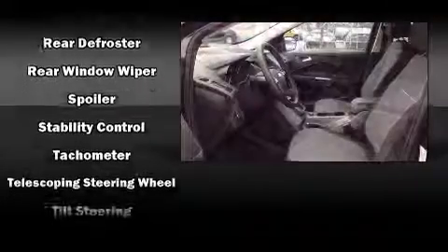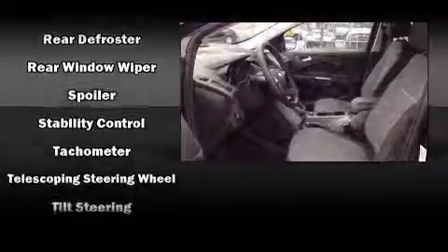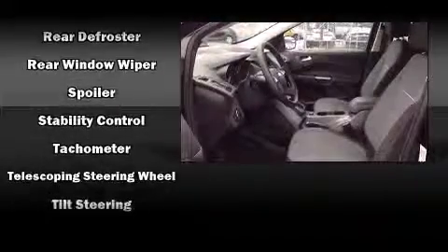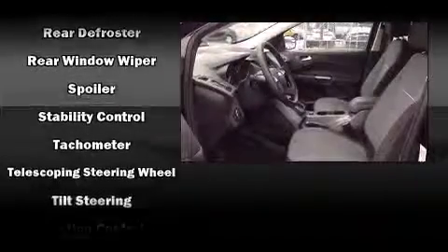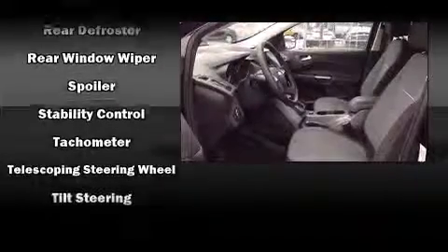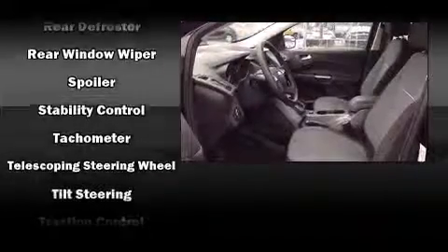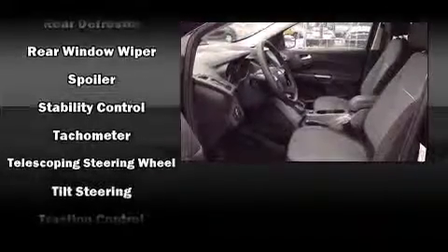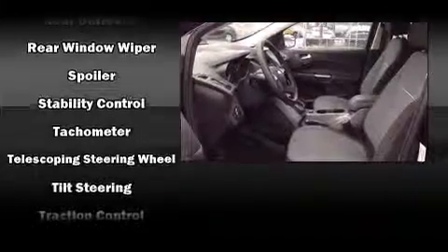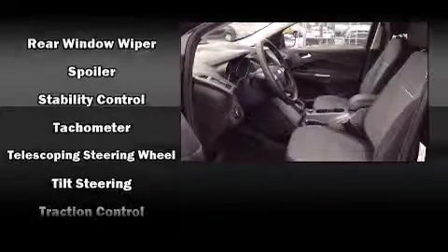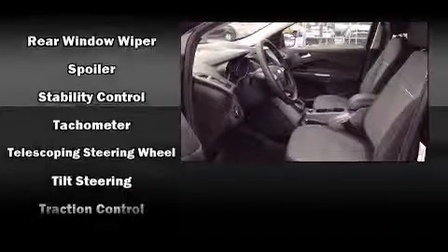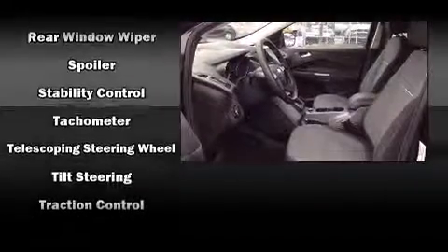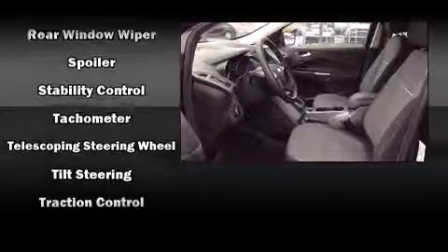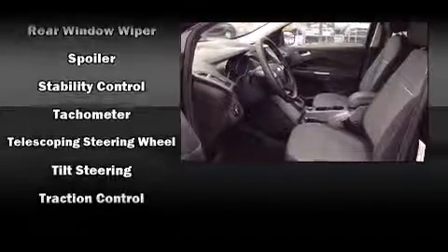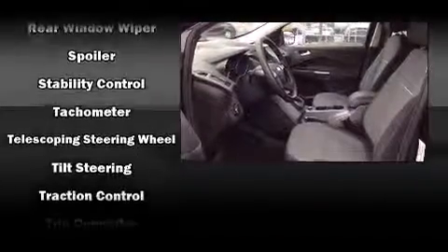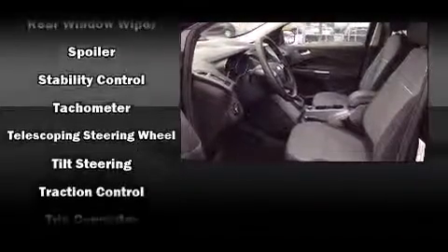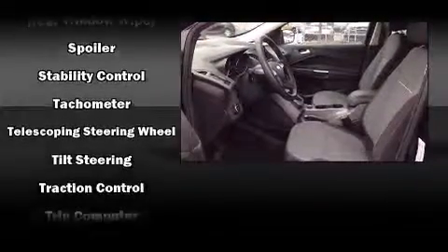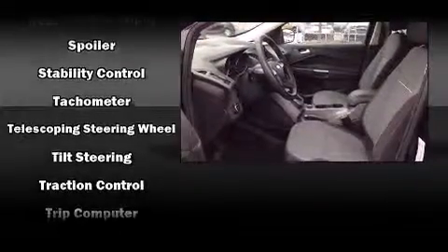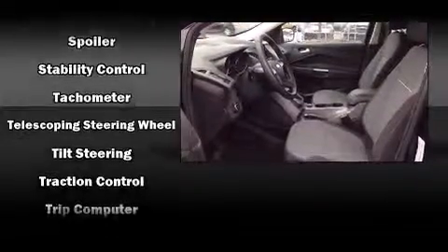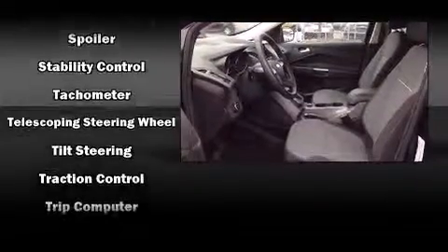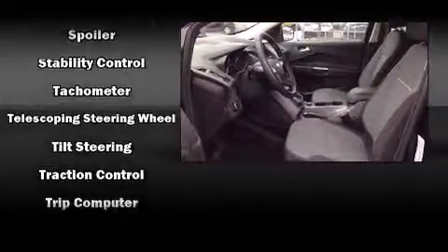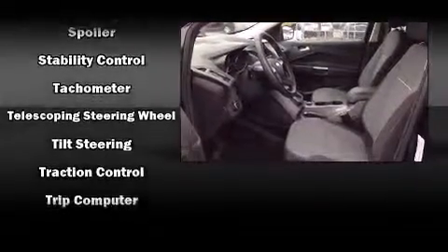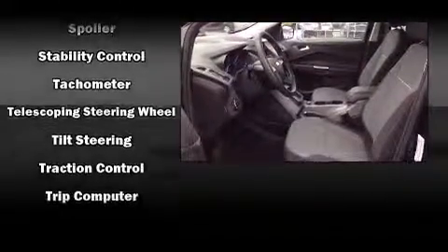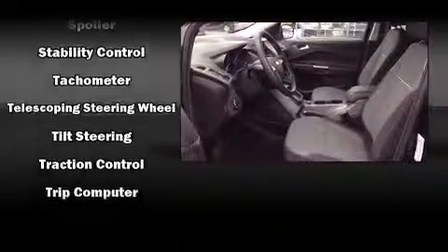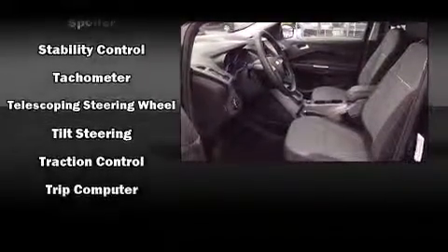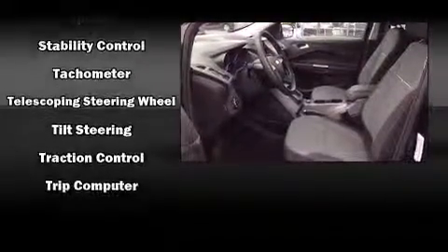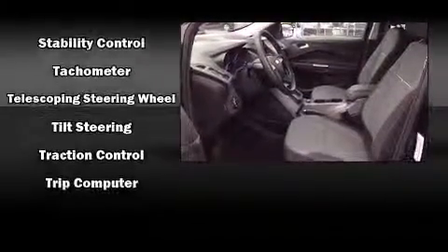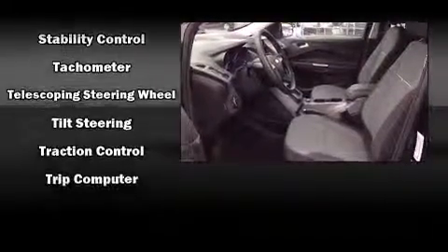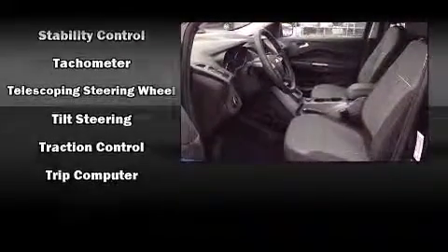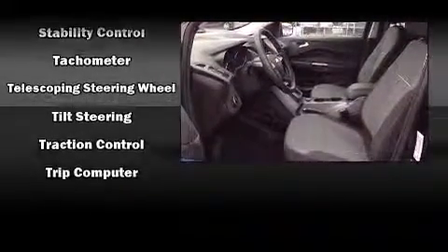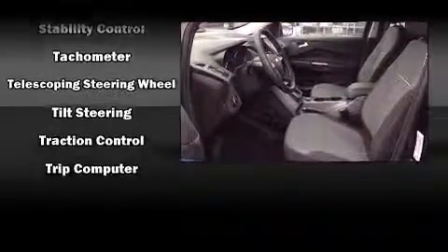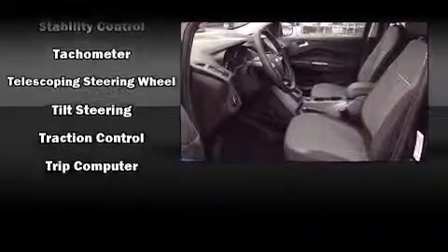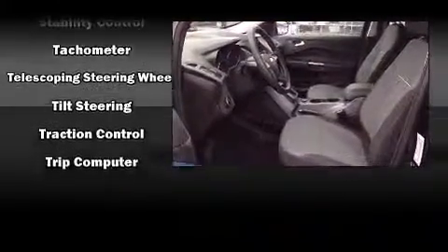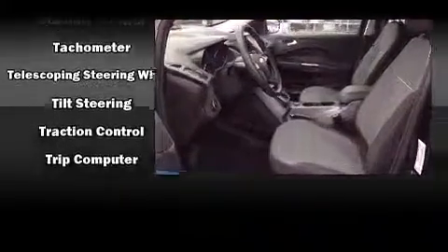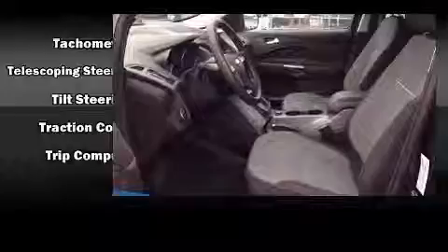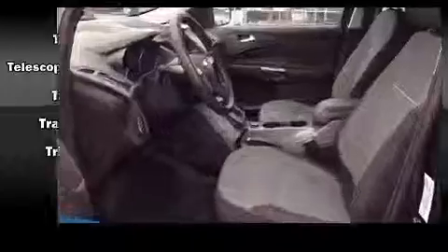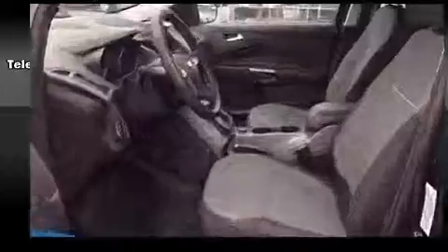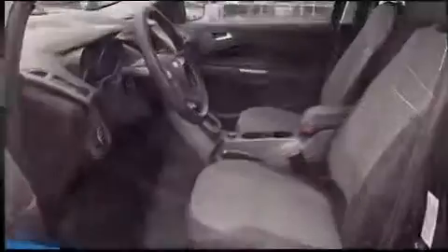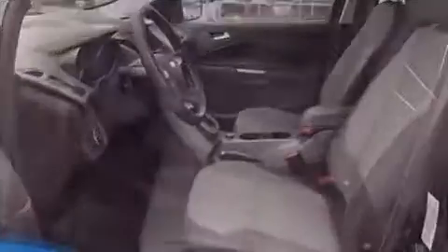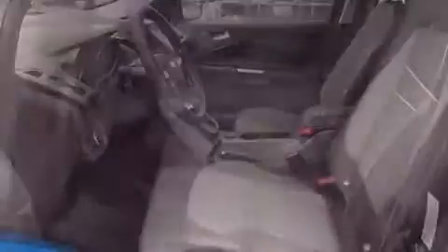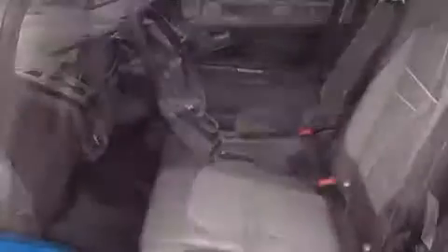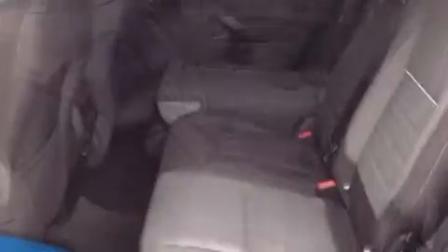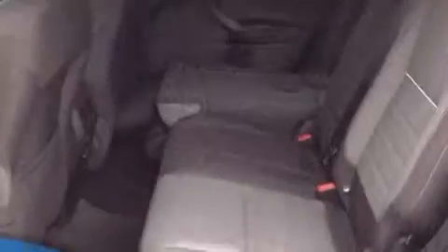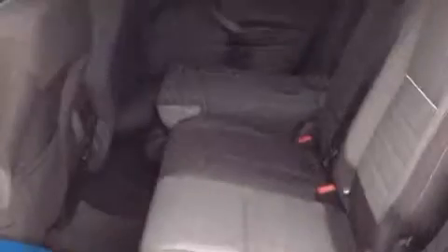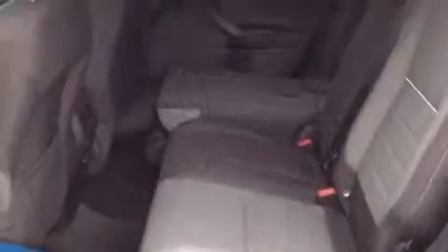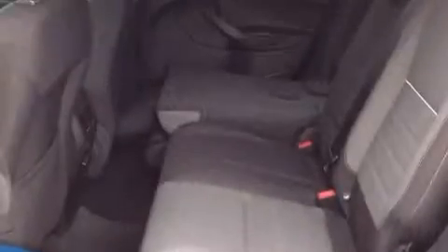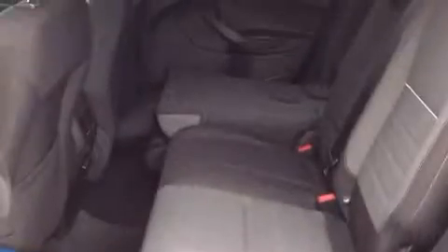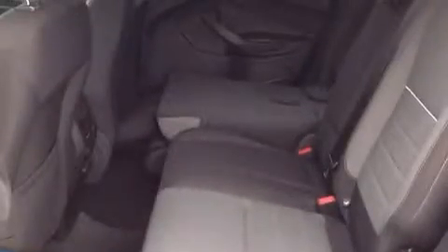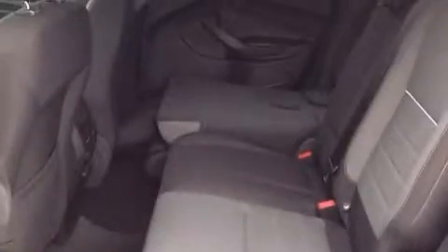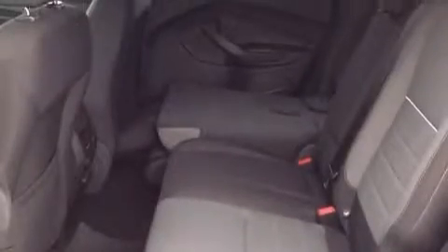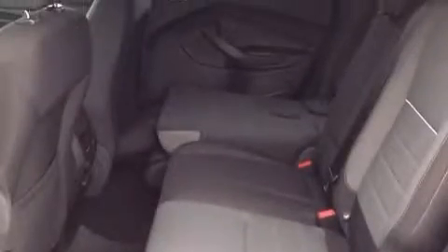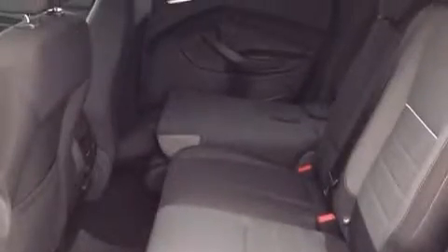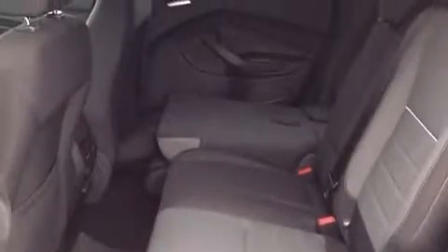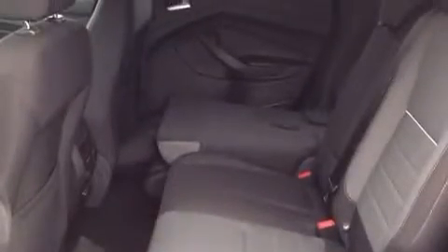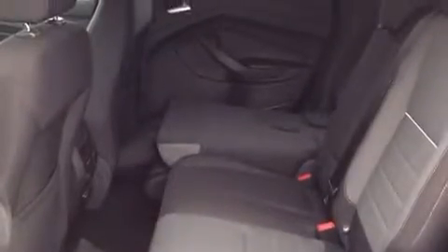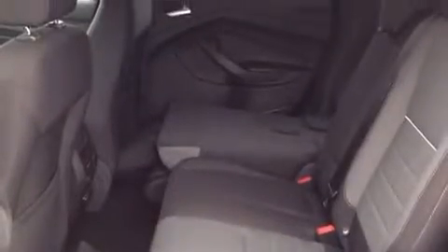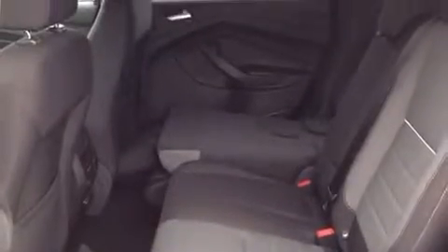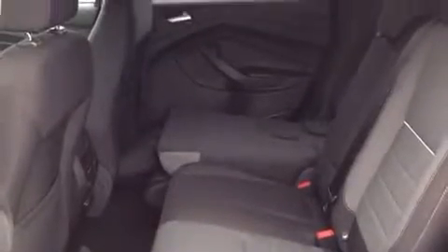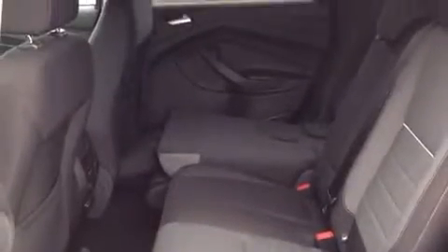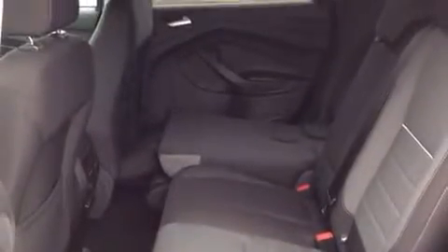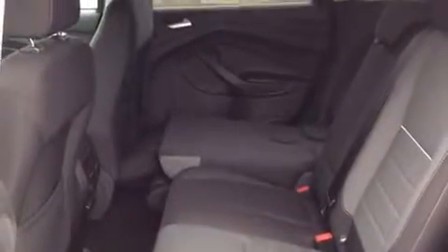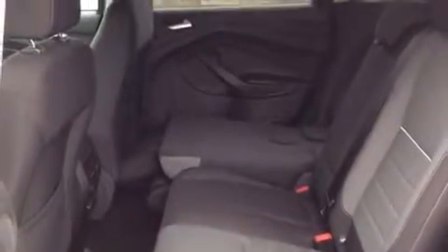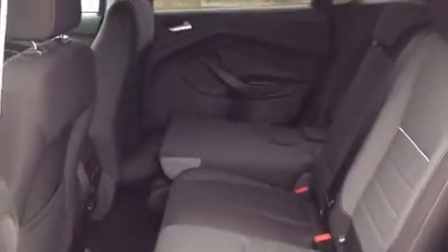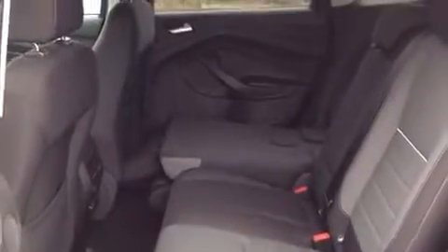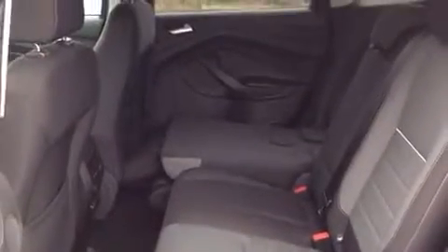Four-wheel disc brakes with ABS provide stopping power, and Dynamic Stability Control supplements the drivetrain for added security.